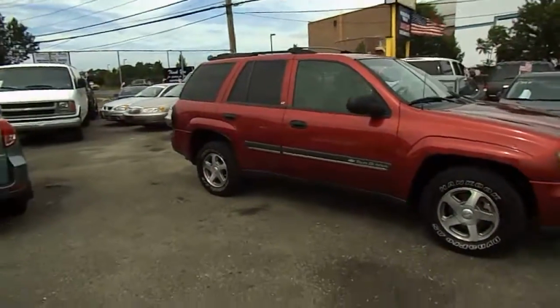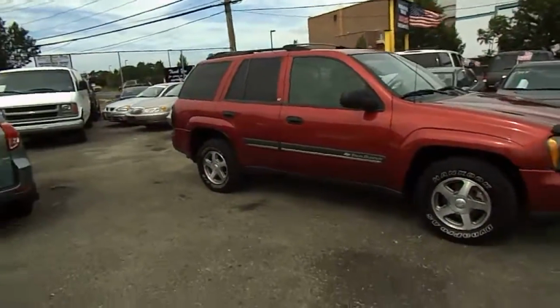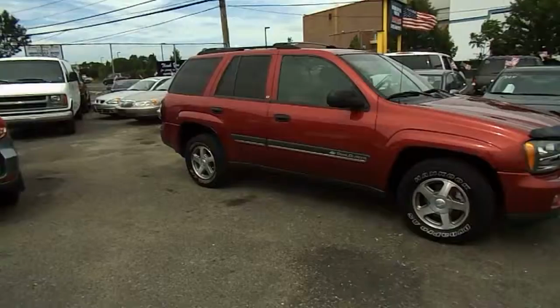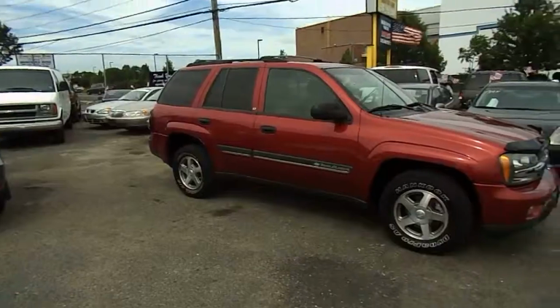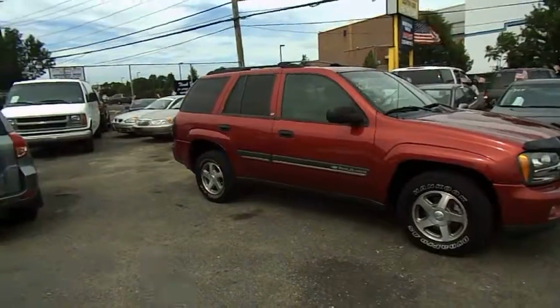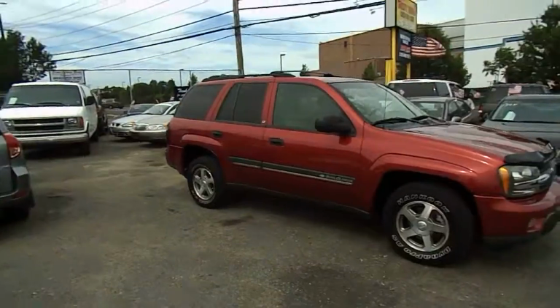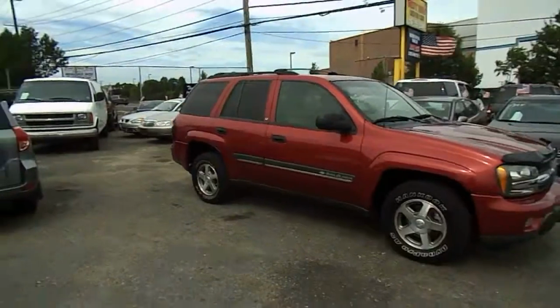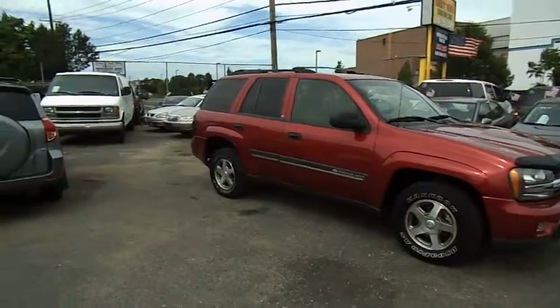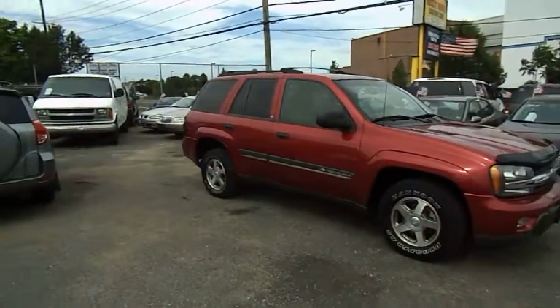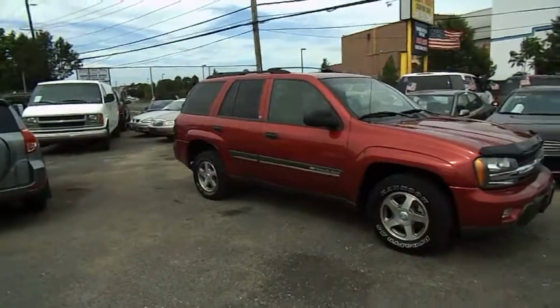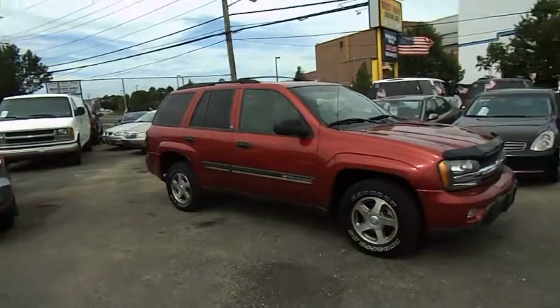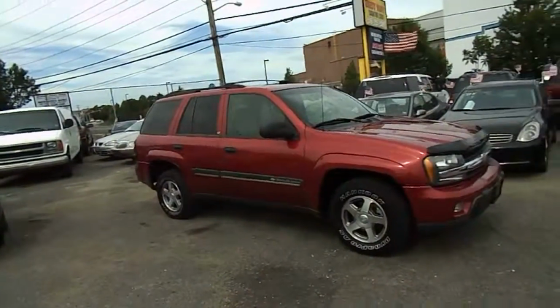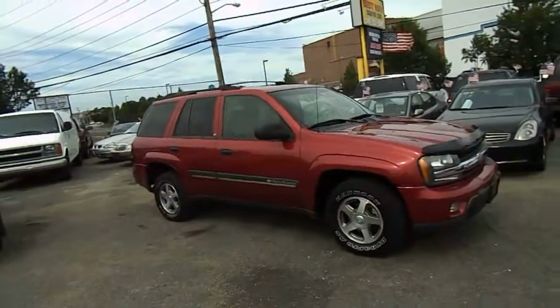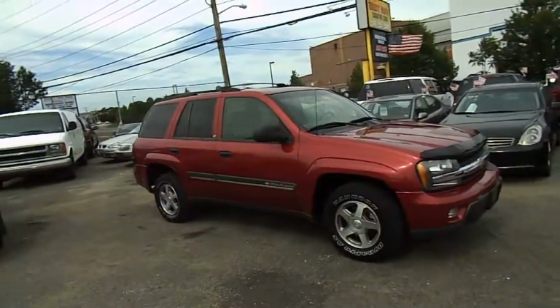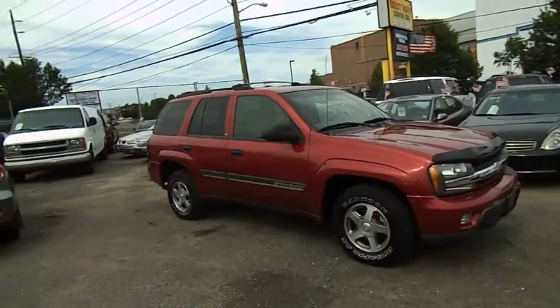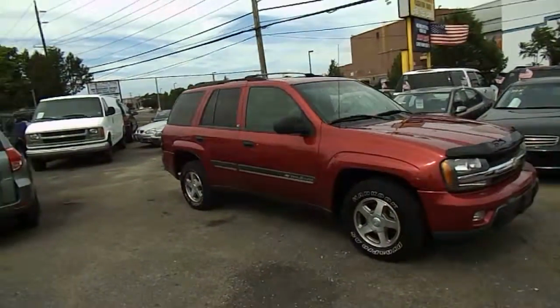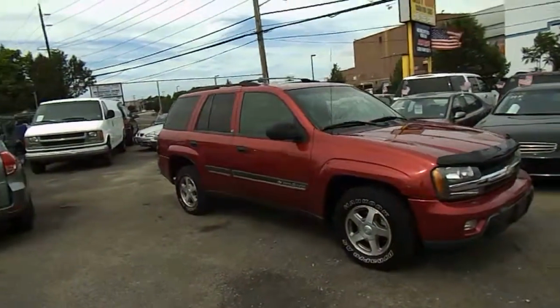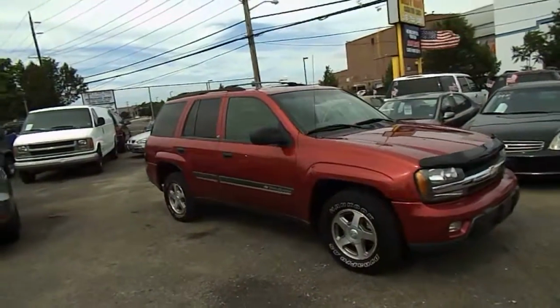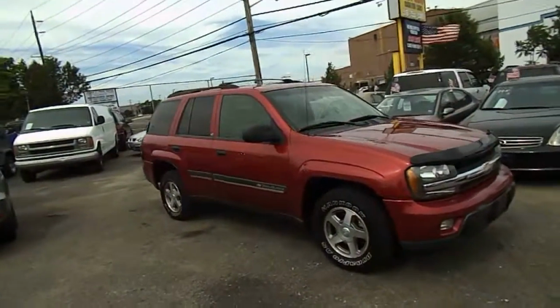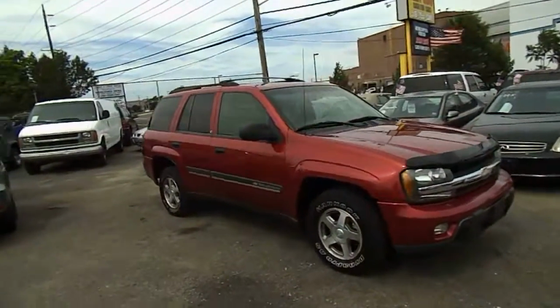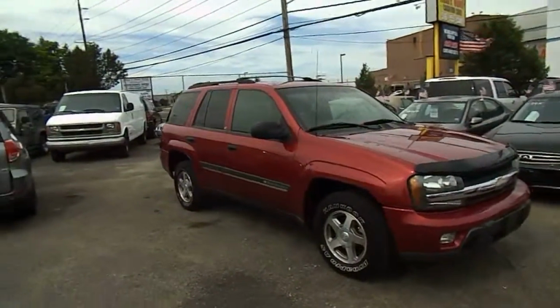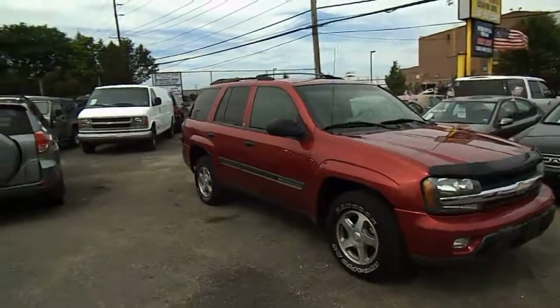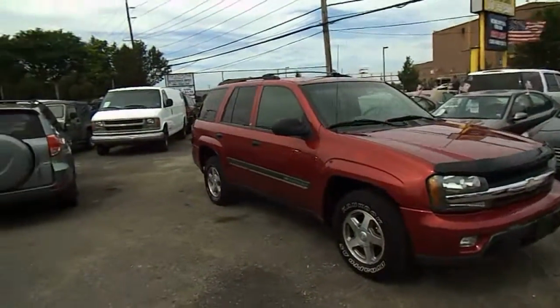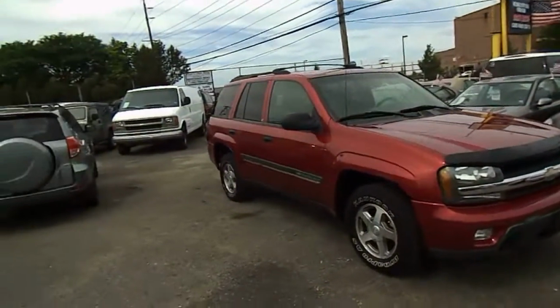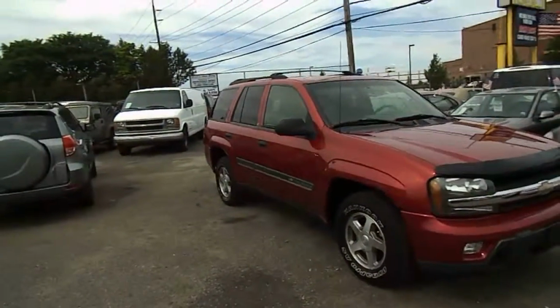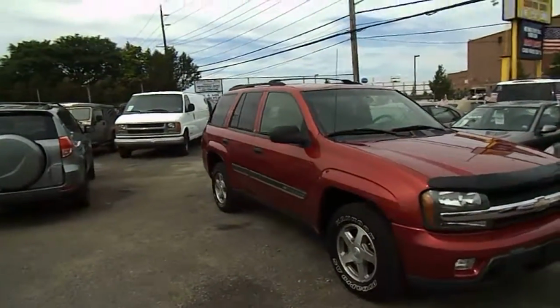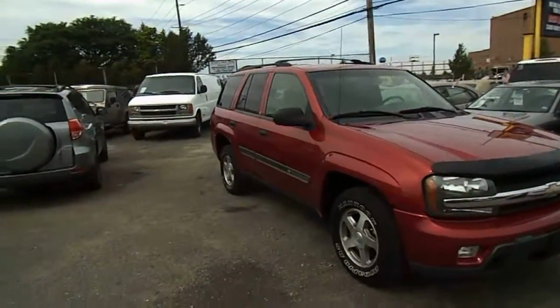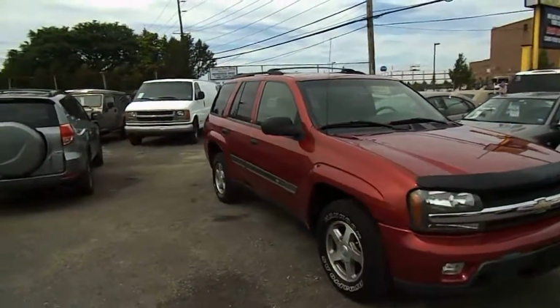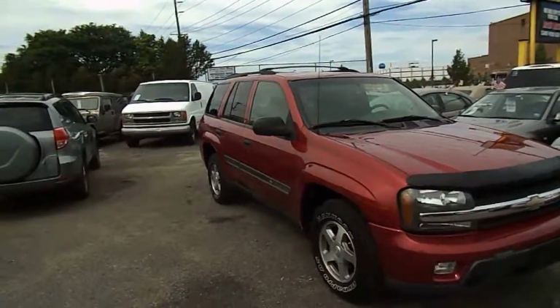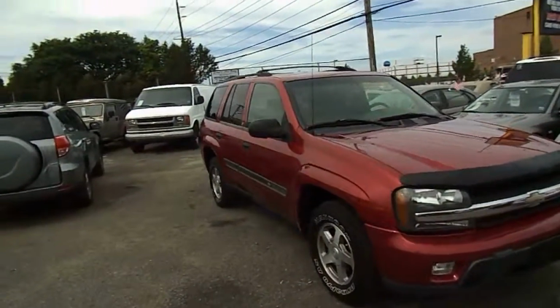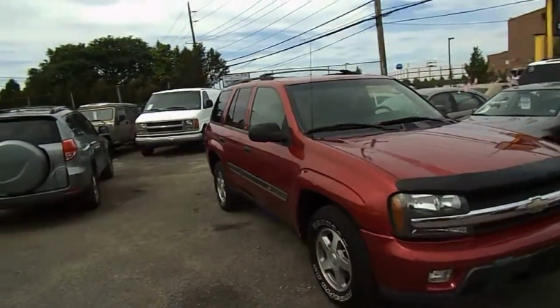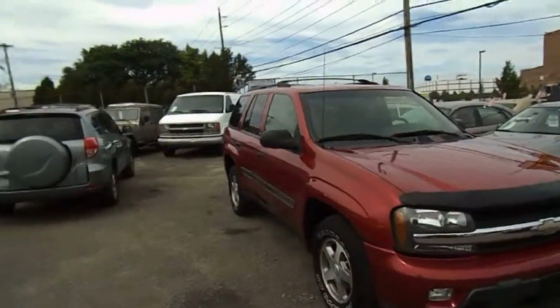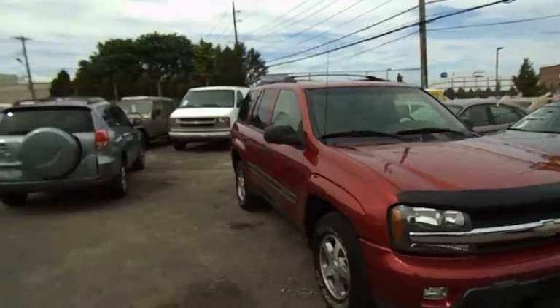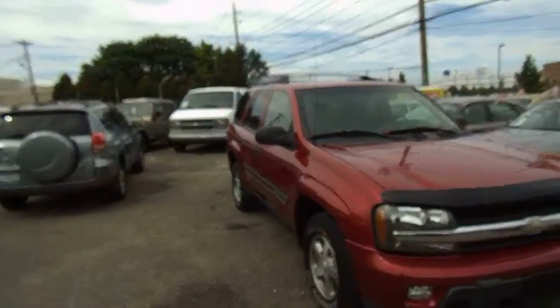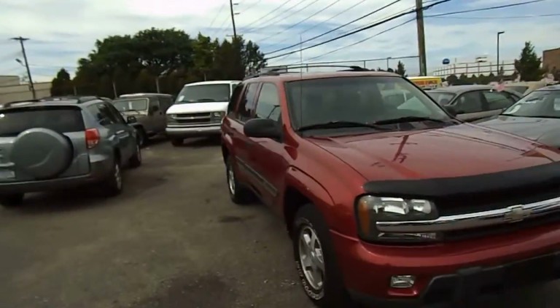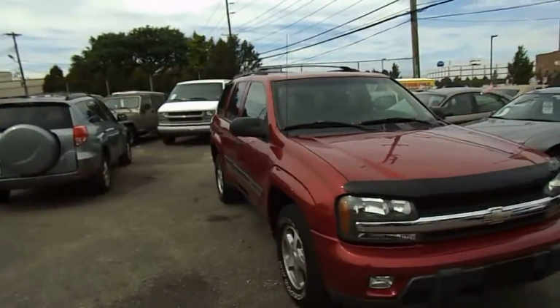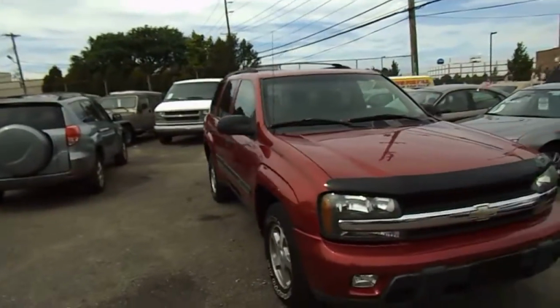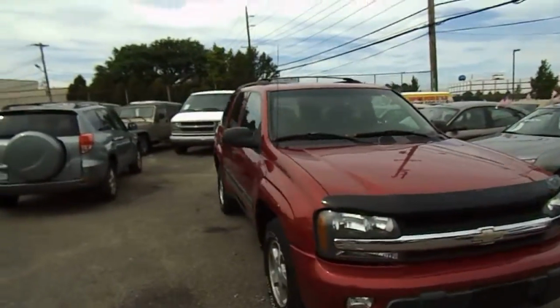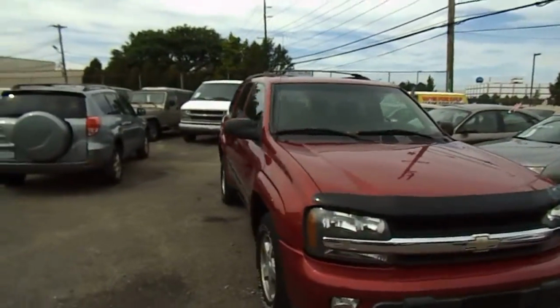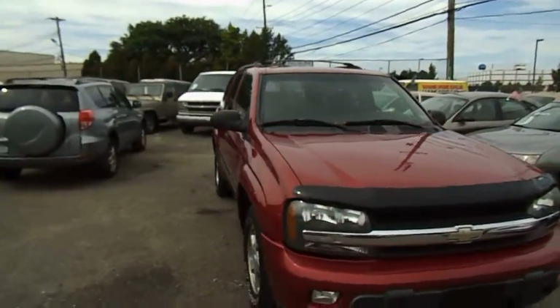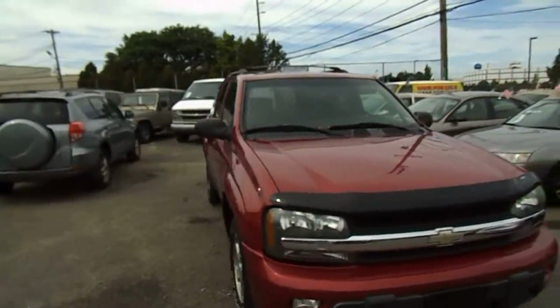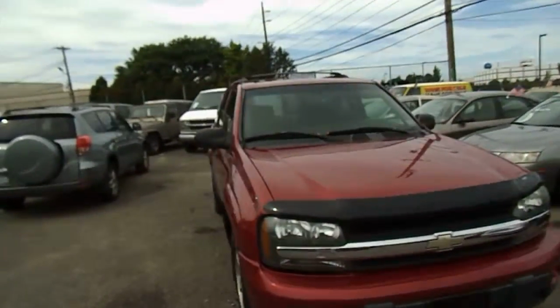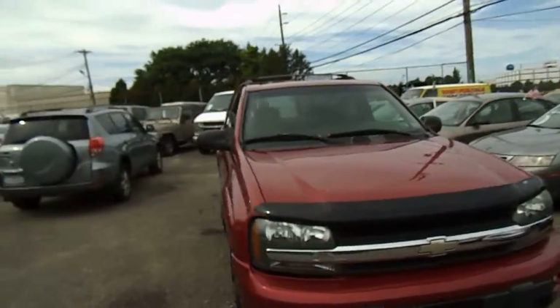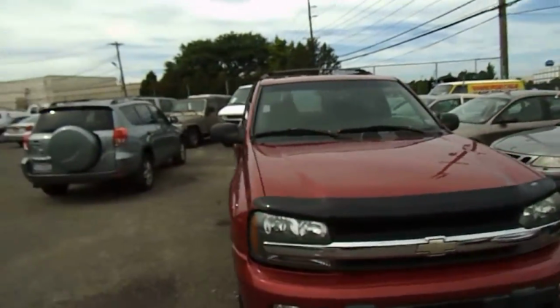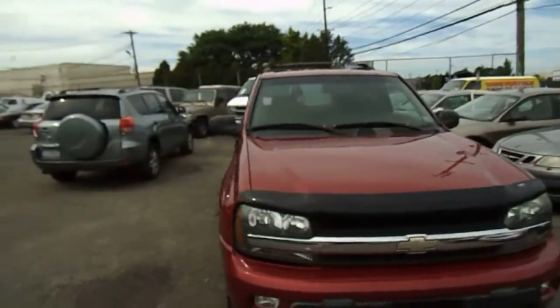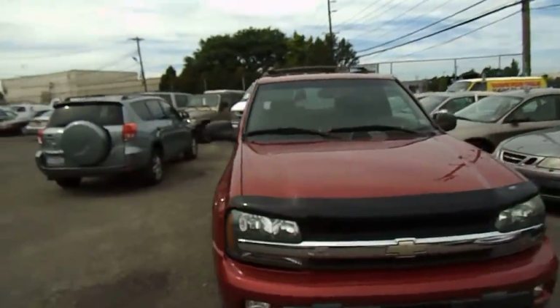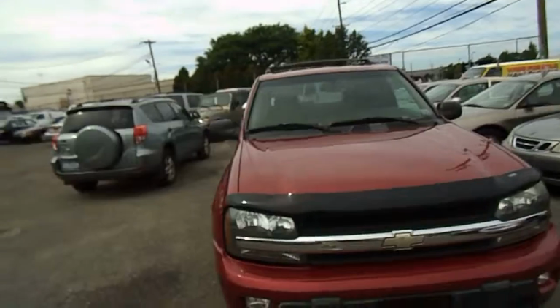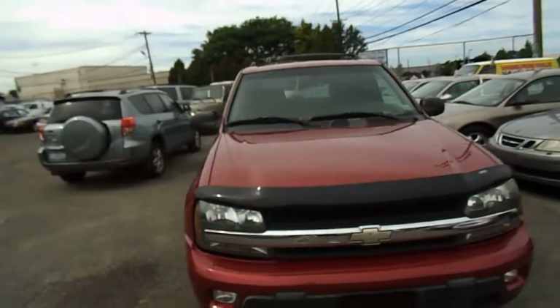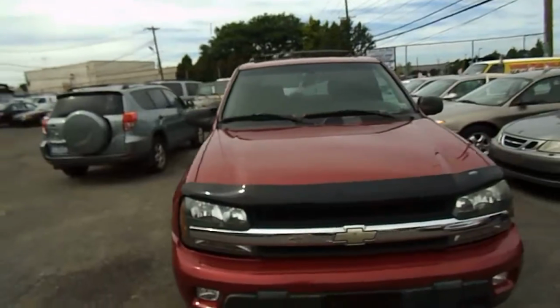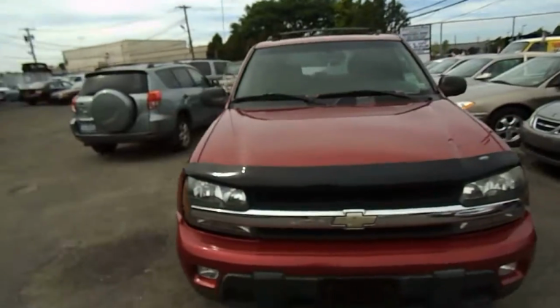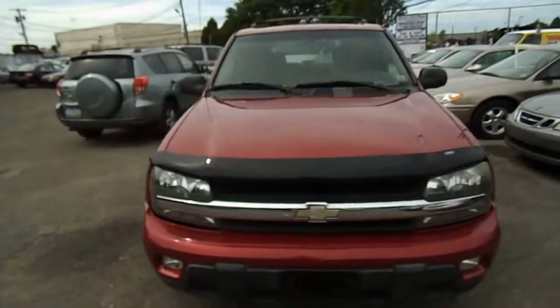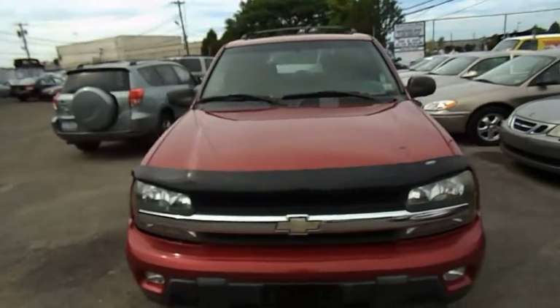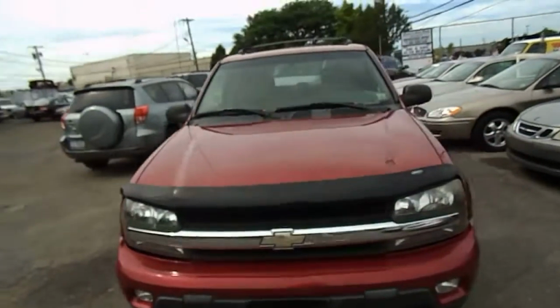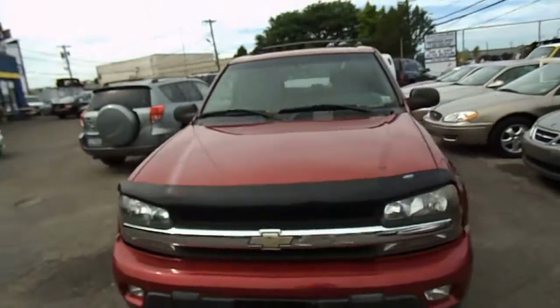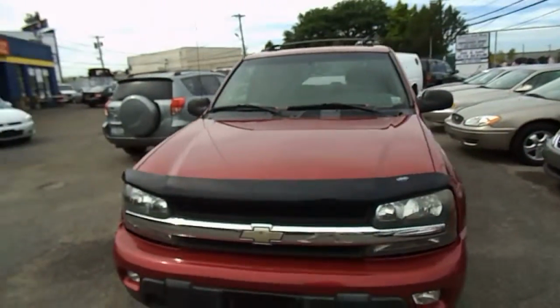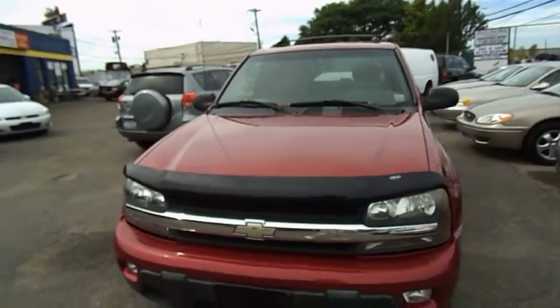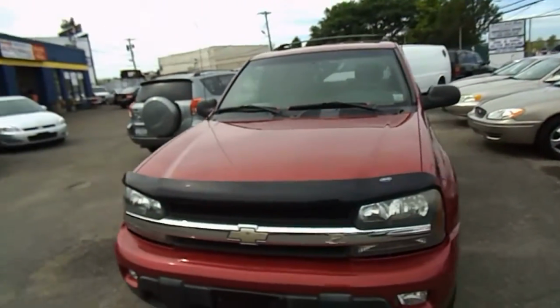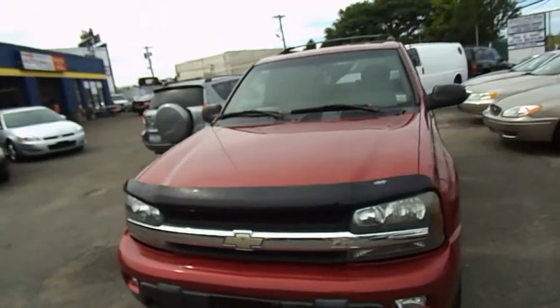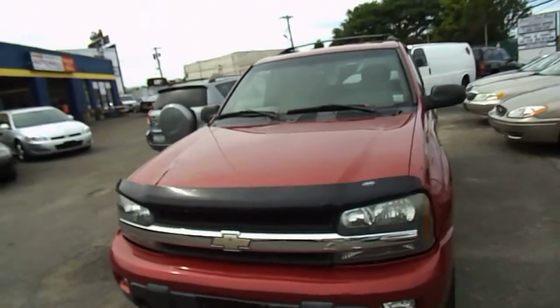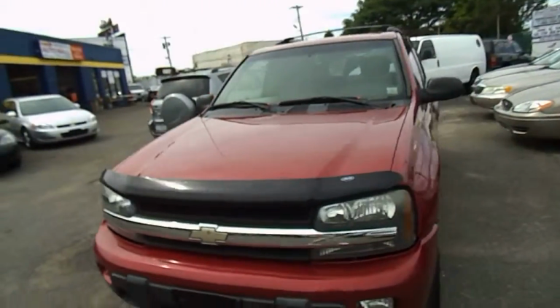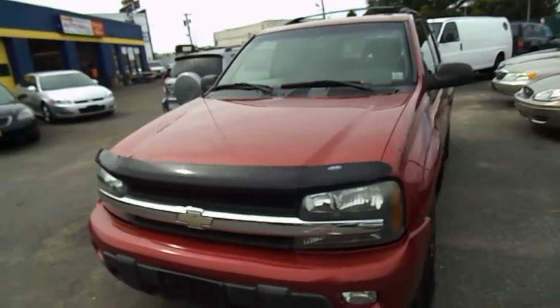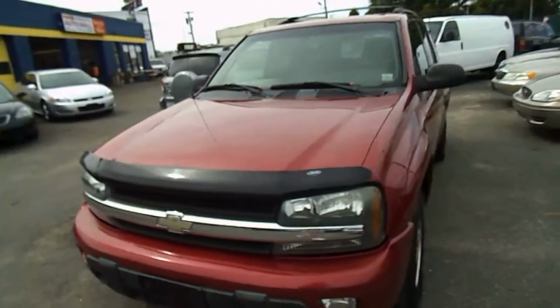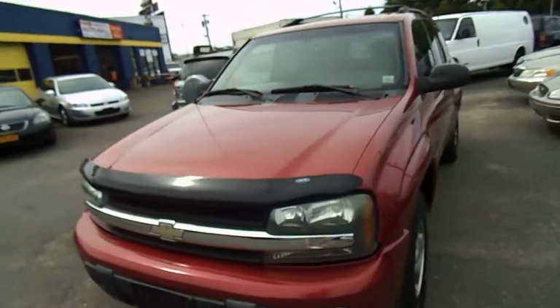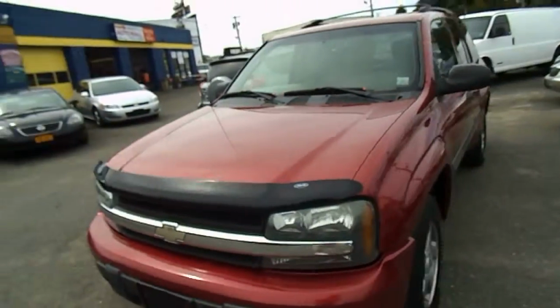Give us a call — the best way is 516-755-2277. That's 516-755-CARS.